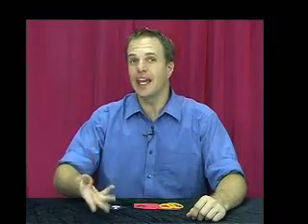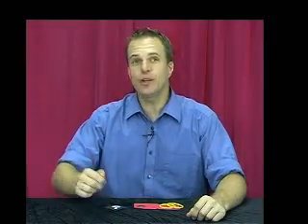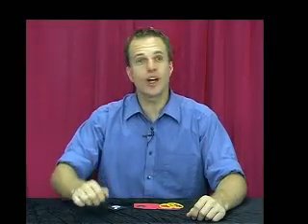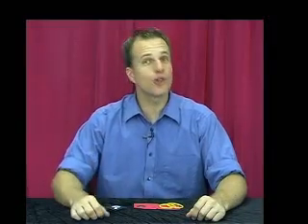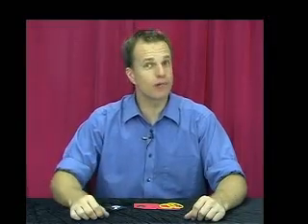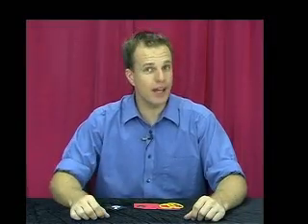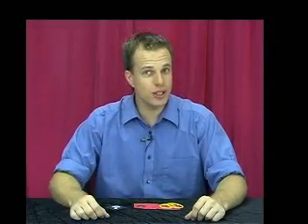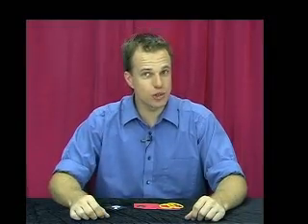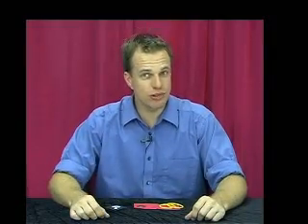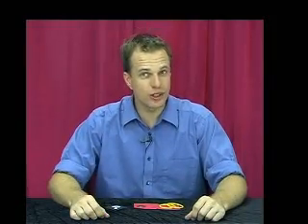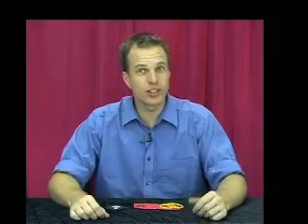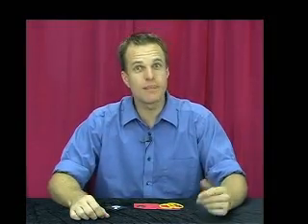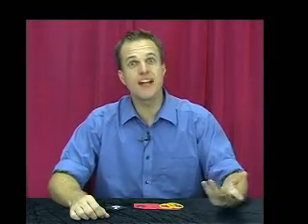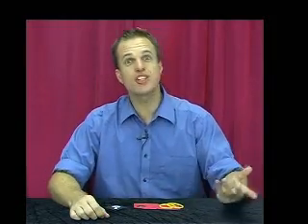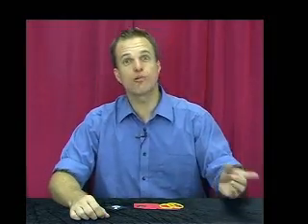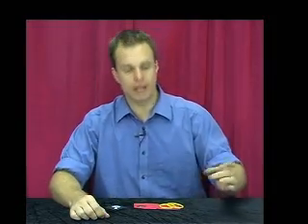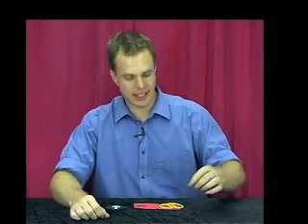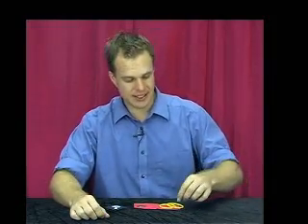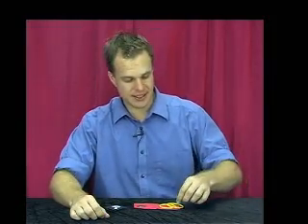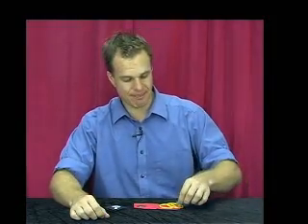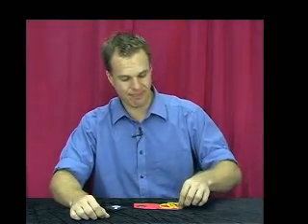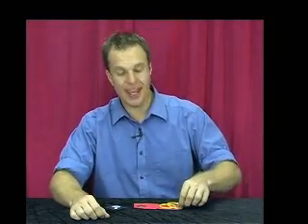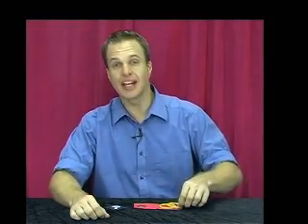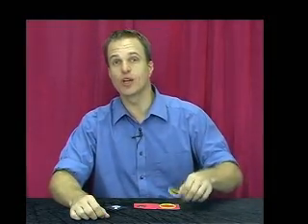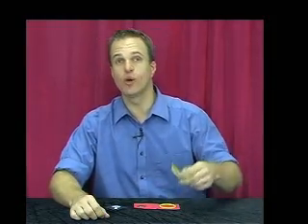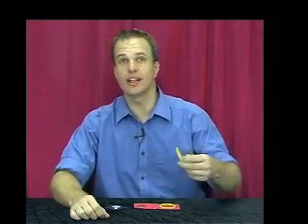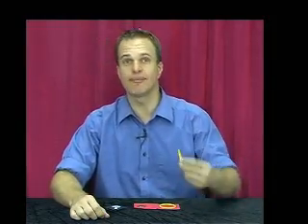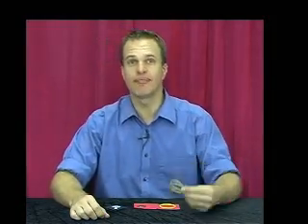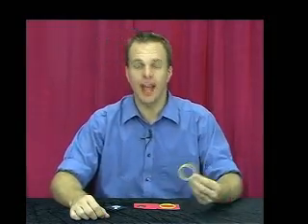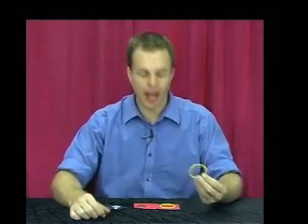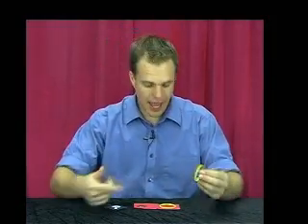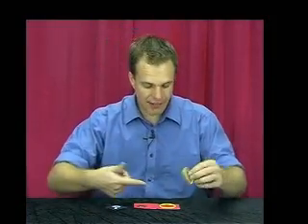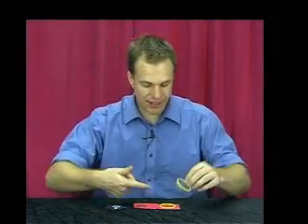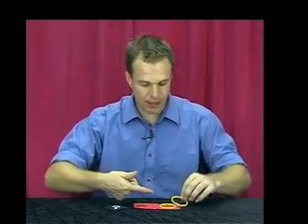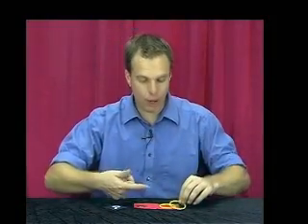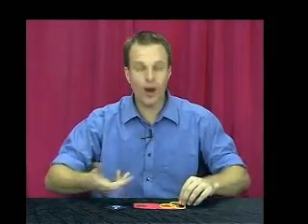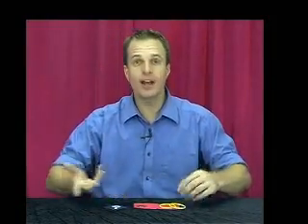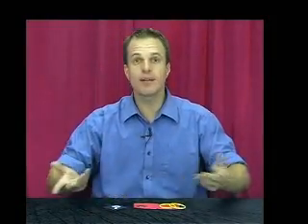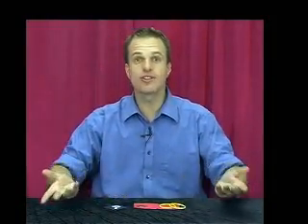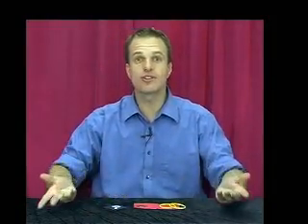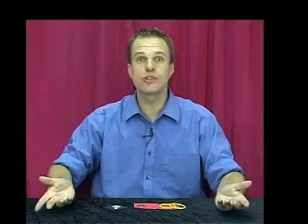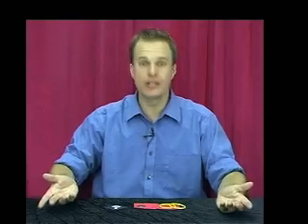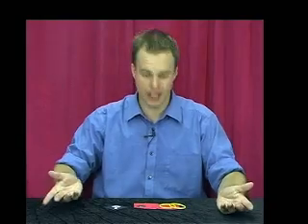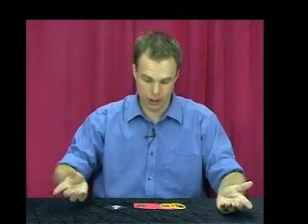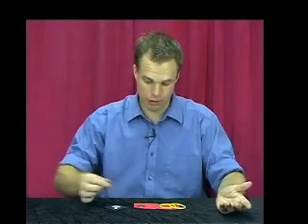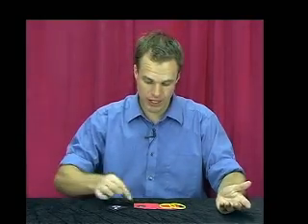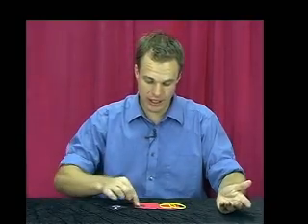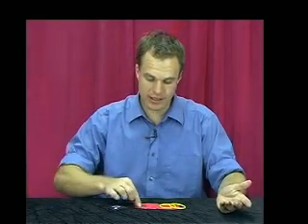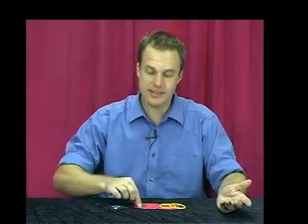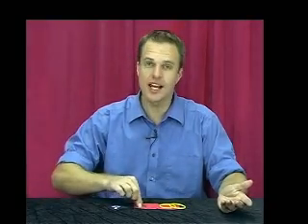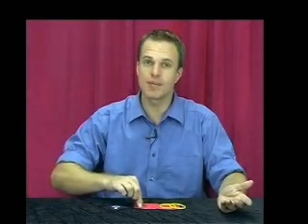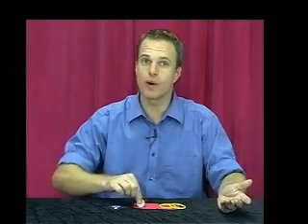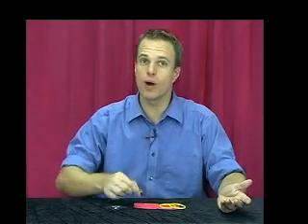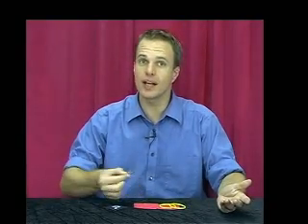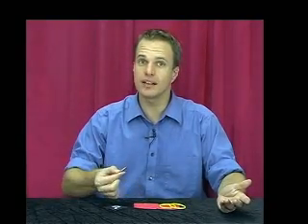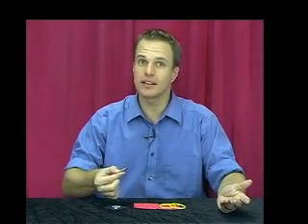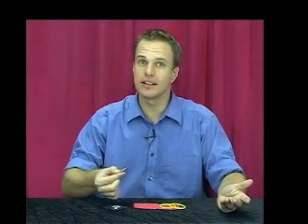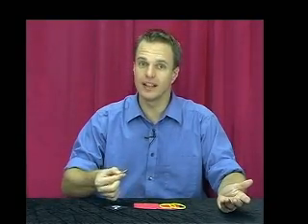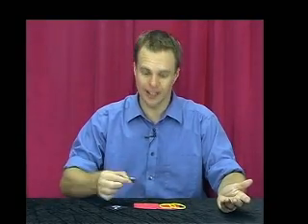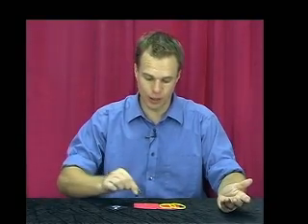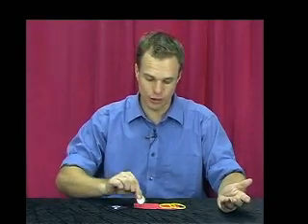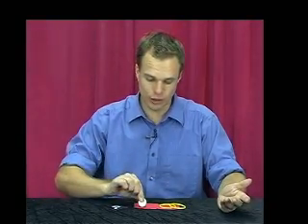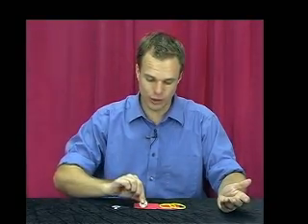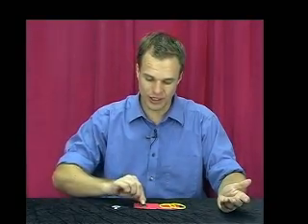Here we go with a great little trick called the magic rings and coin. I have here my one, my two little yellow rings and my one gold coin.